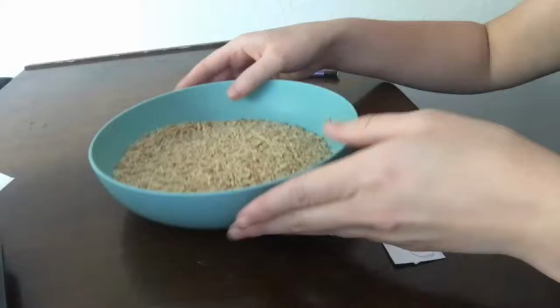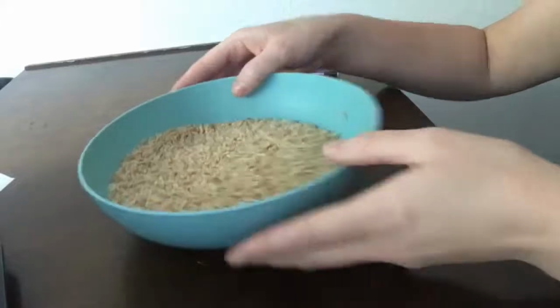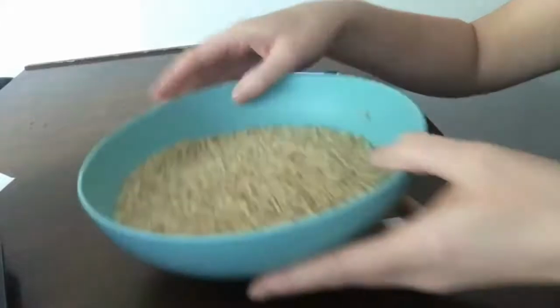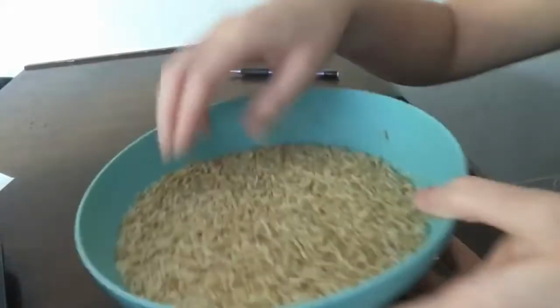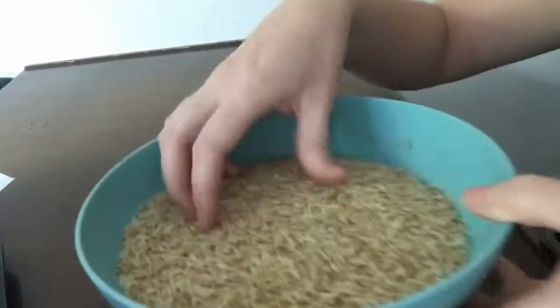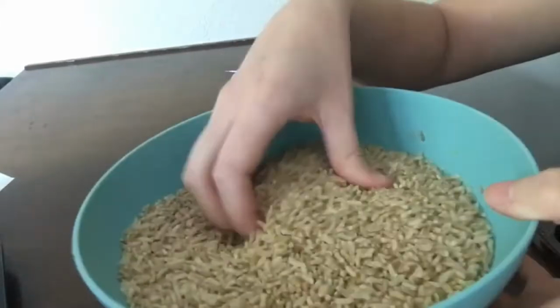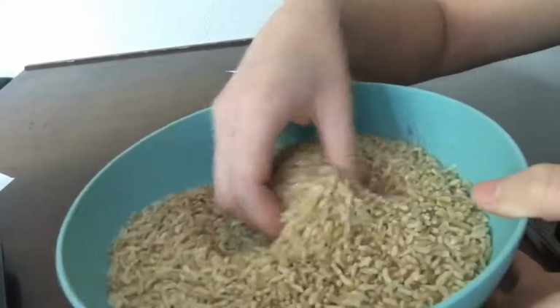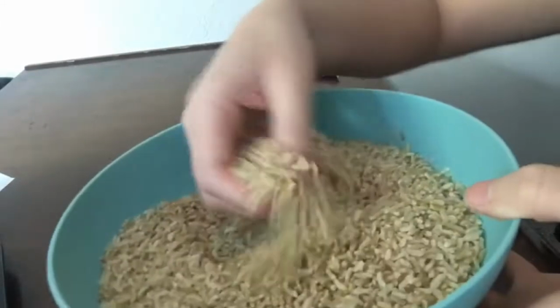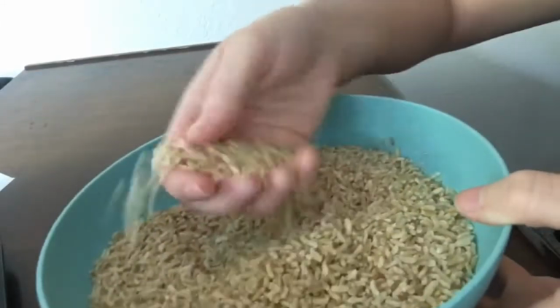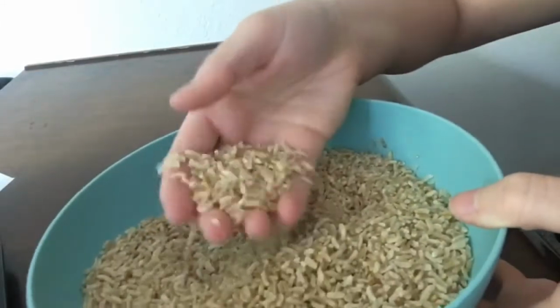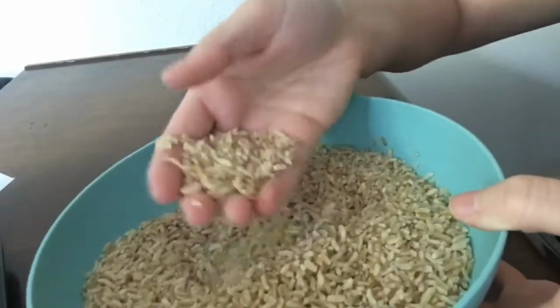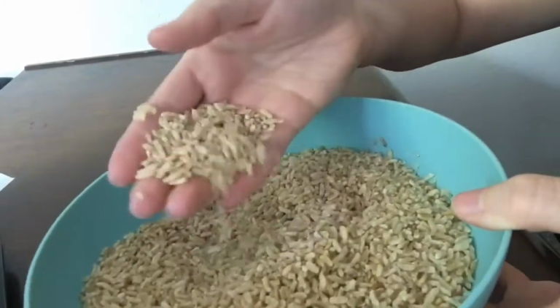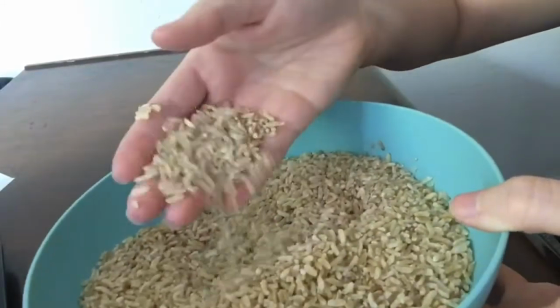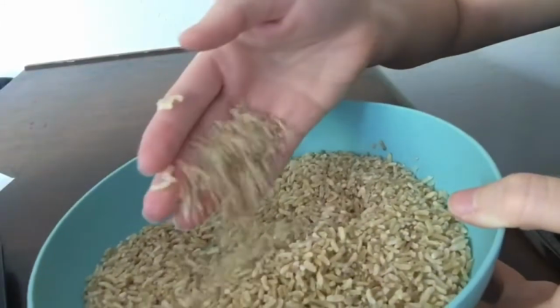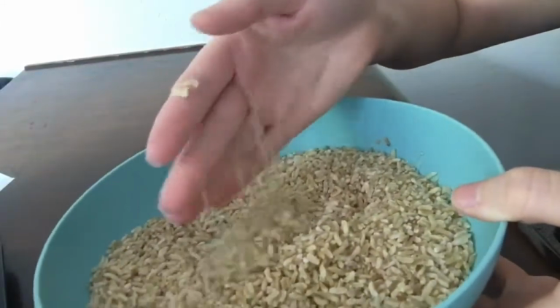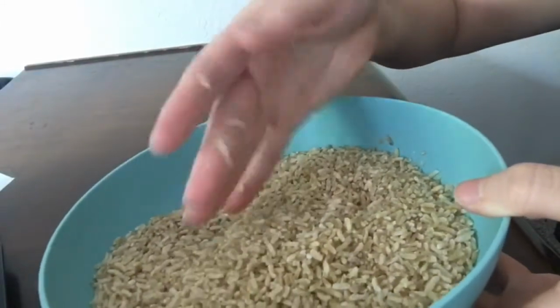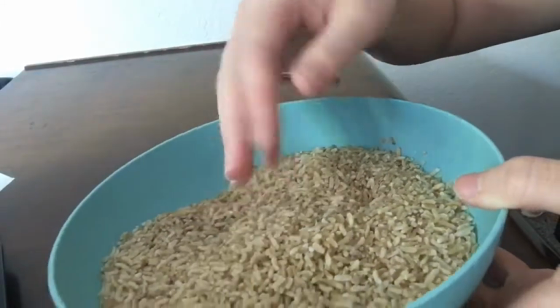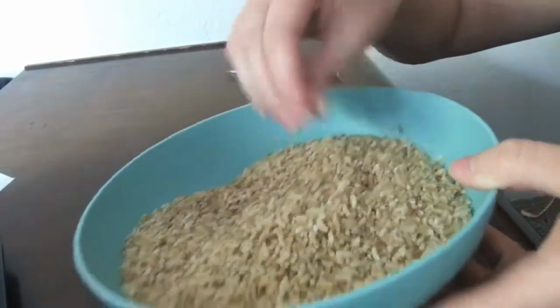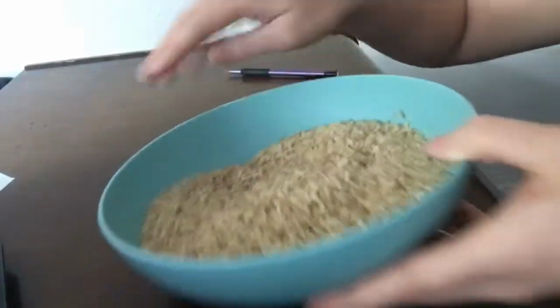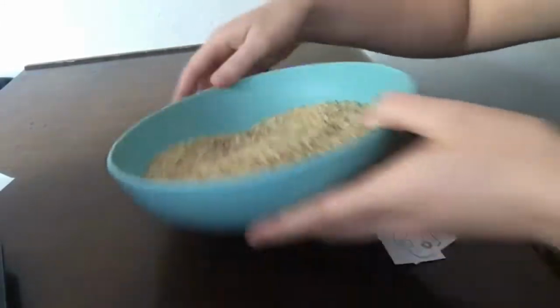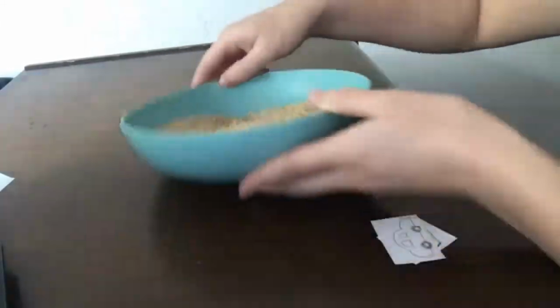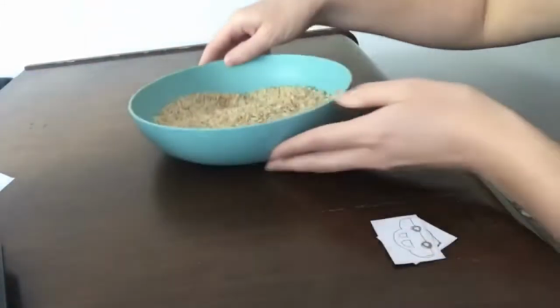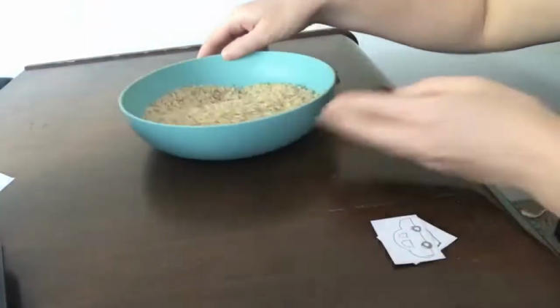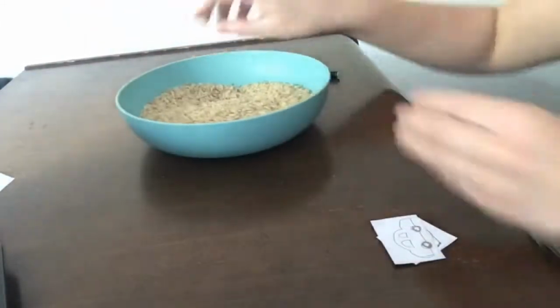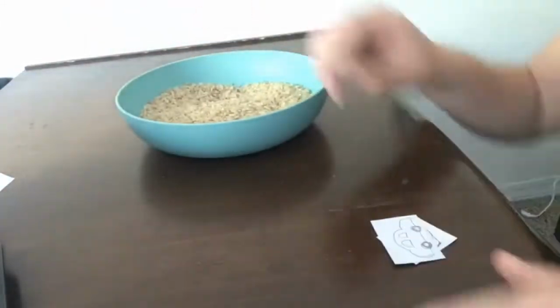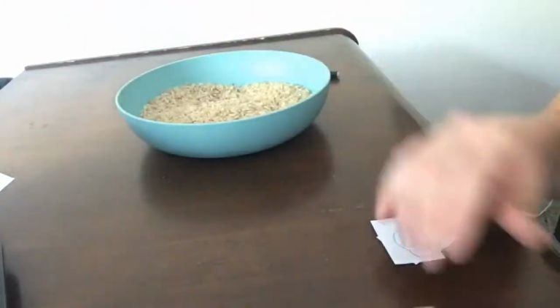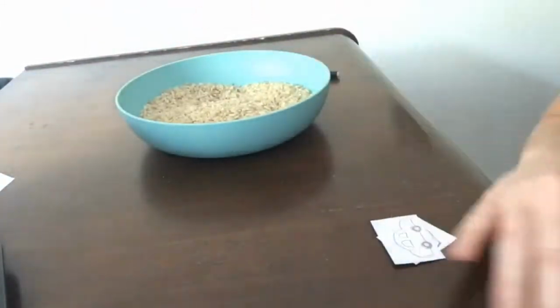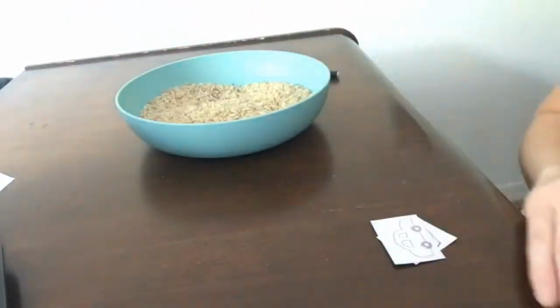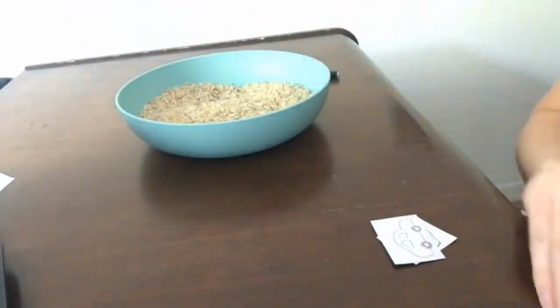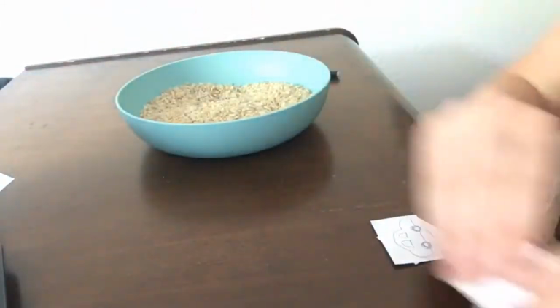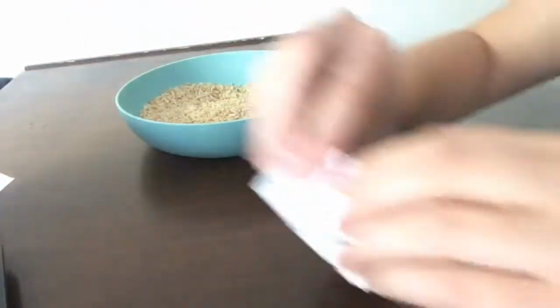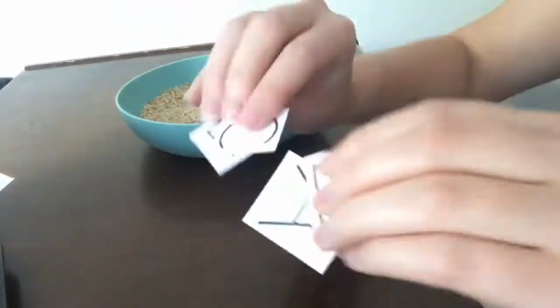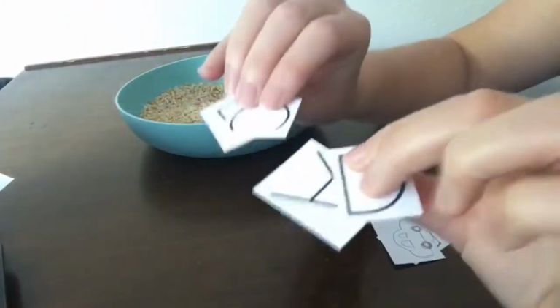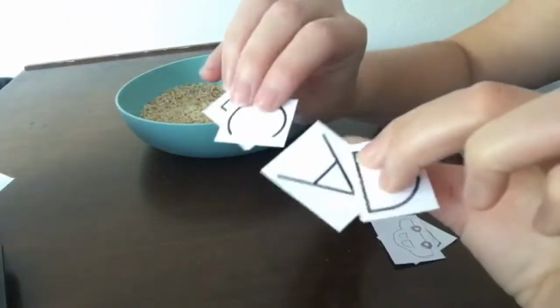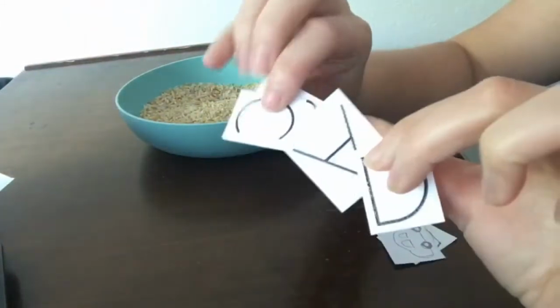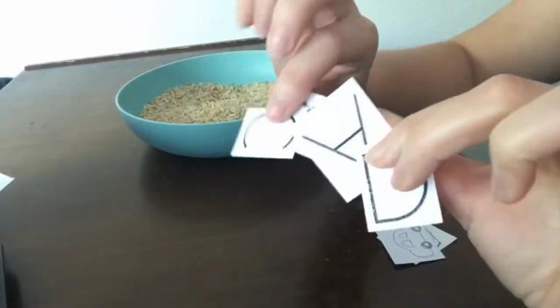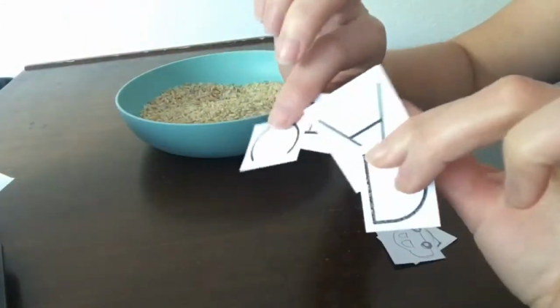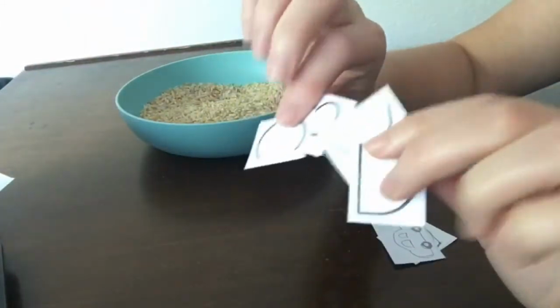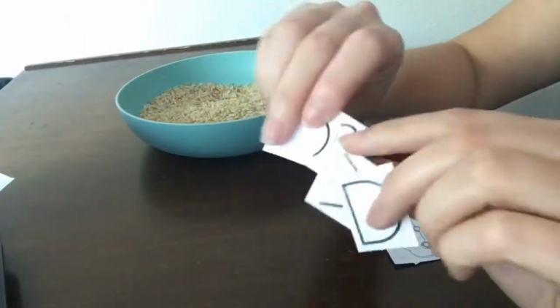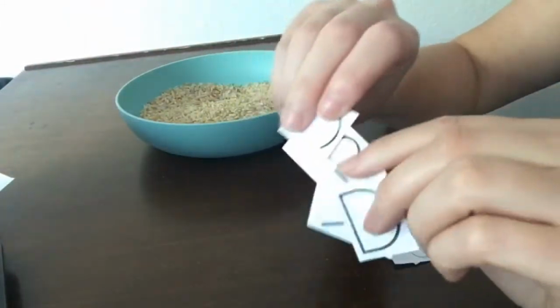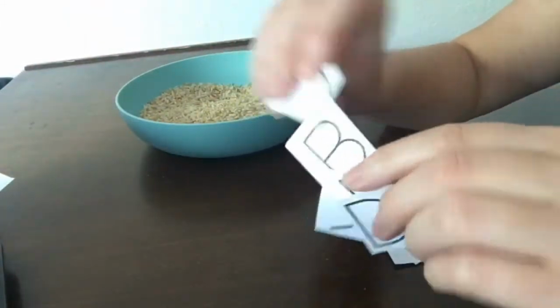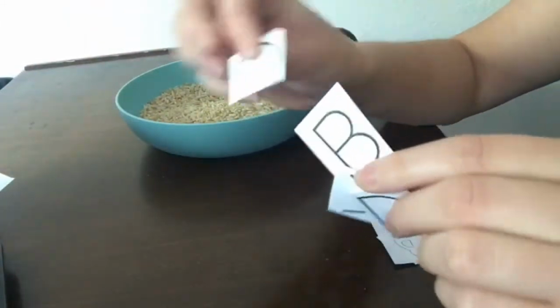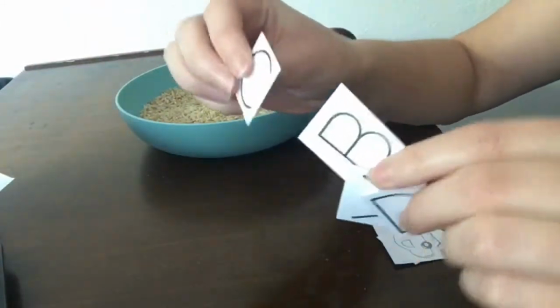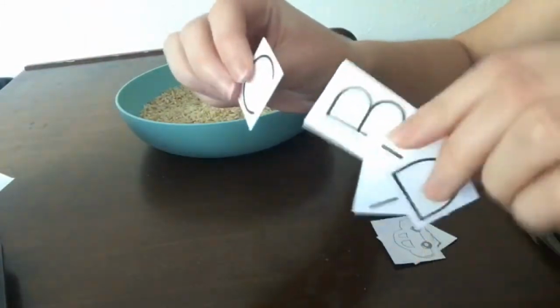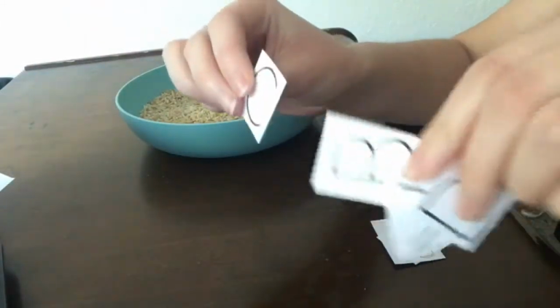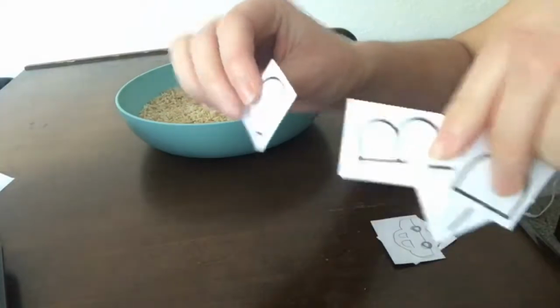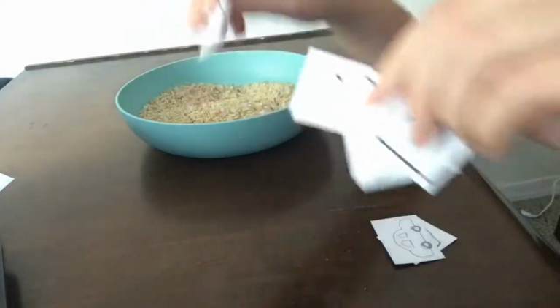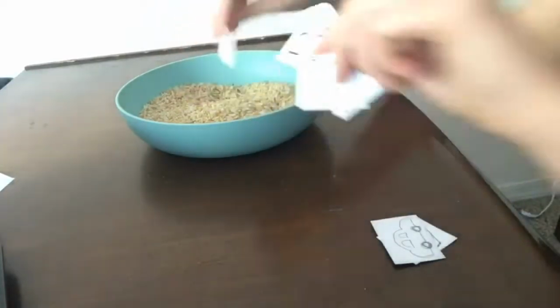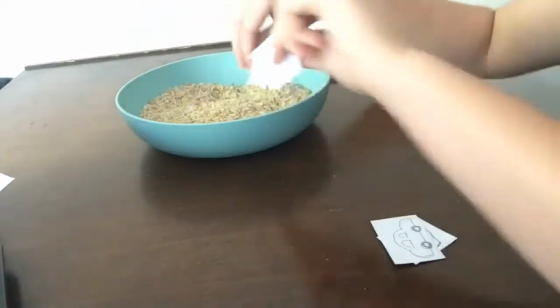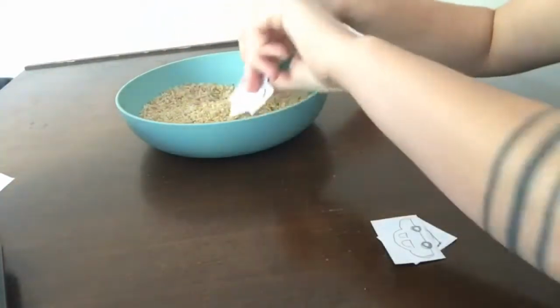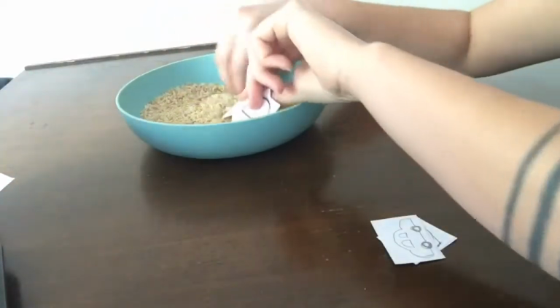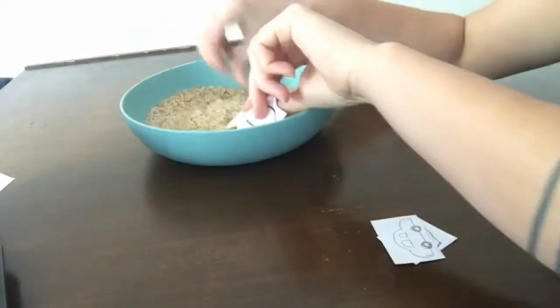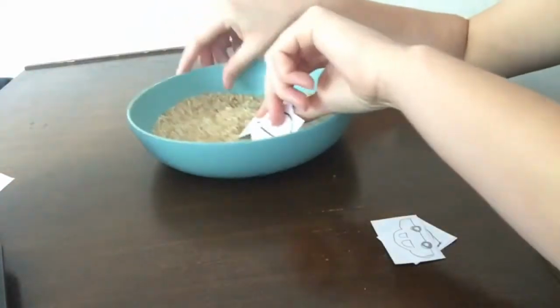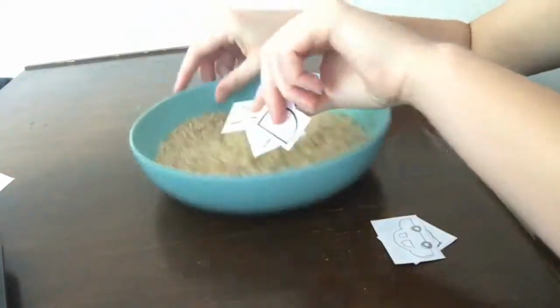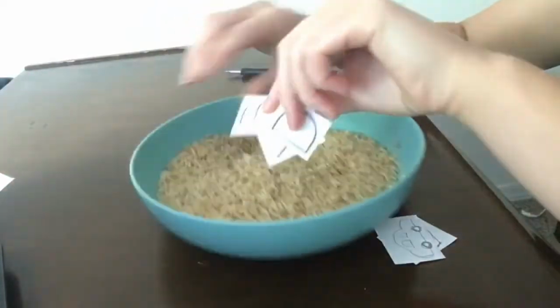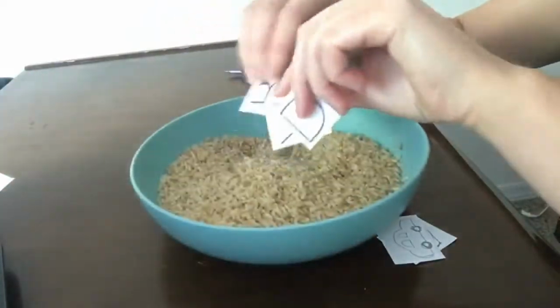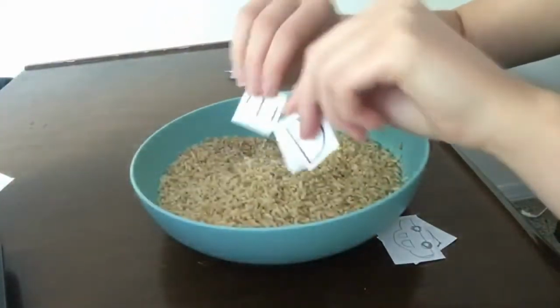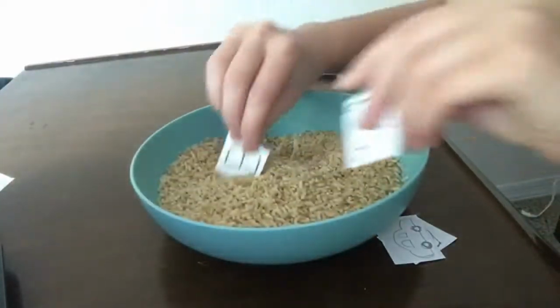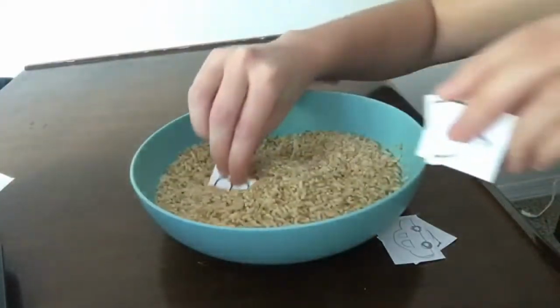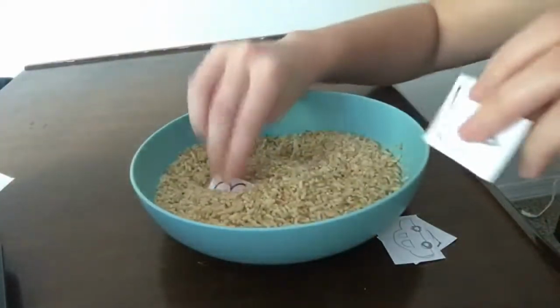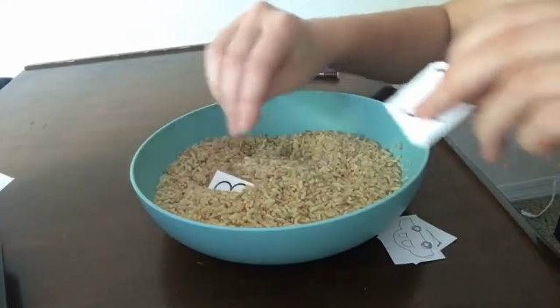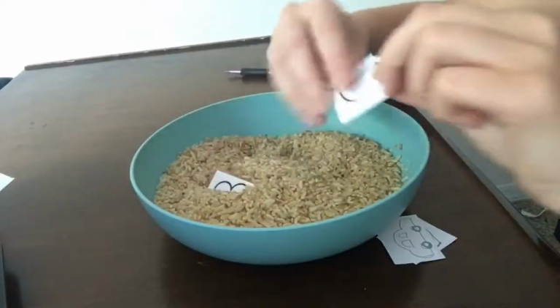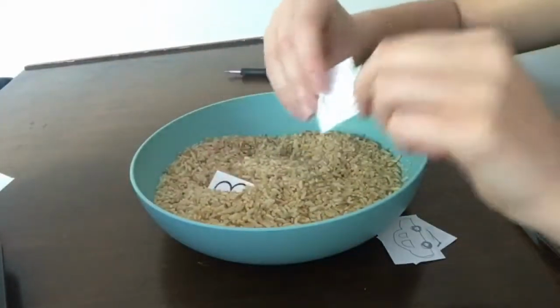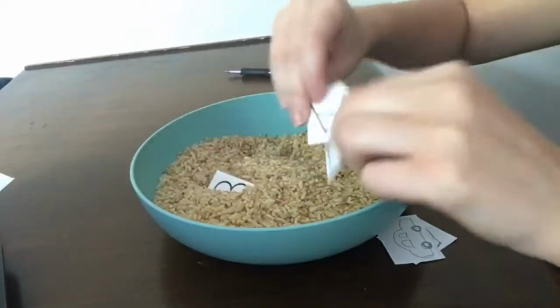Add dry rice, small toys or pictures of toys, and letter cards to a bowl.